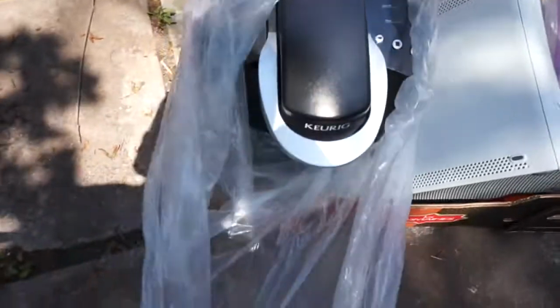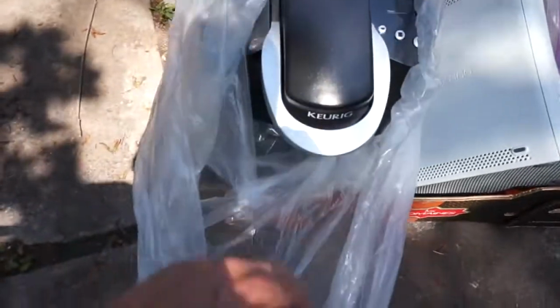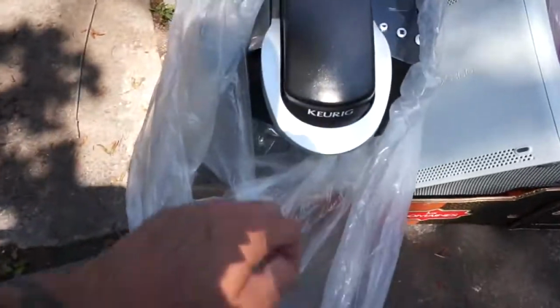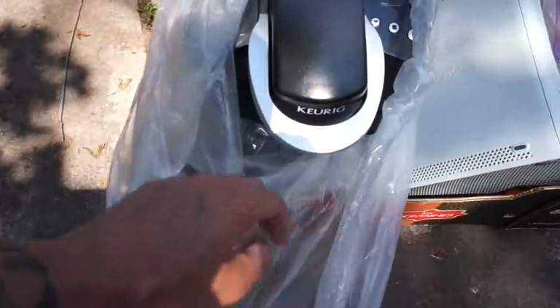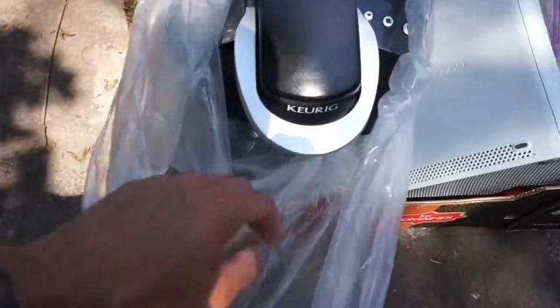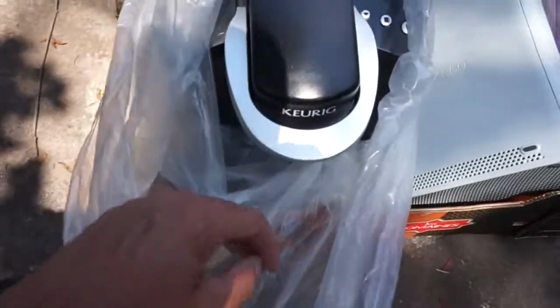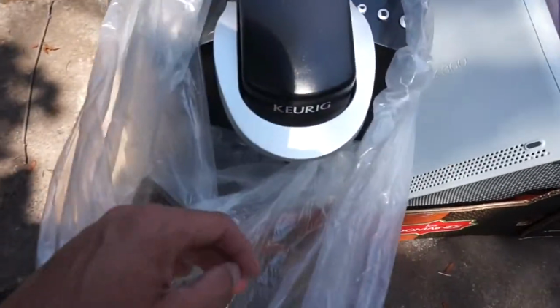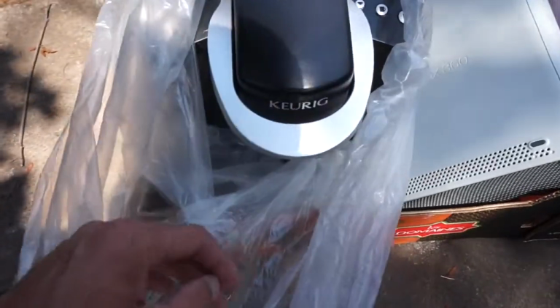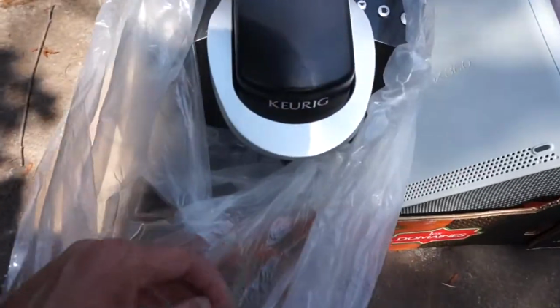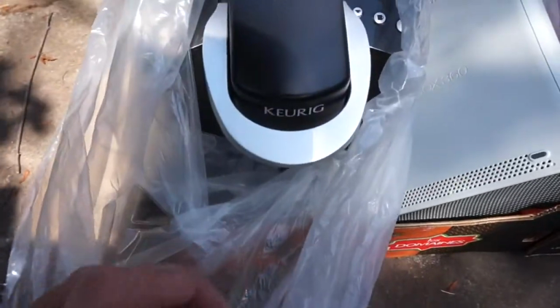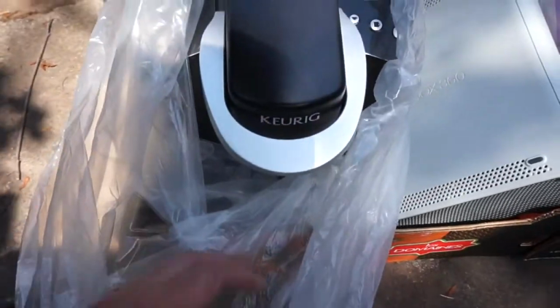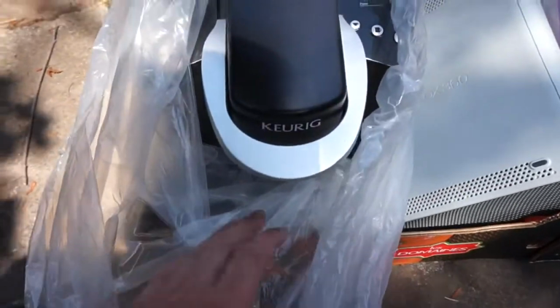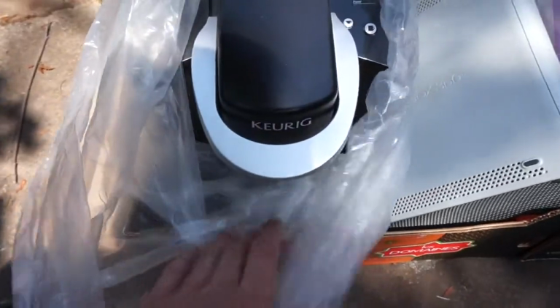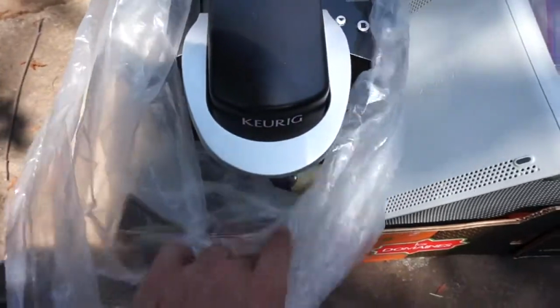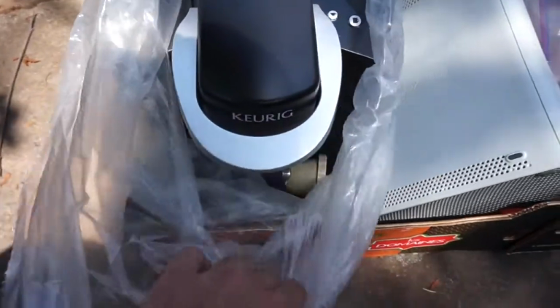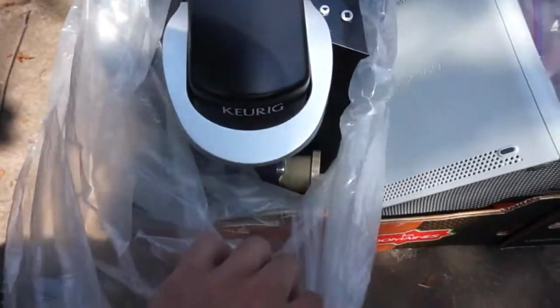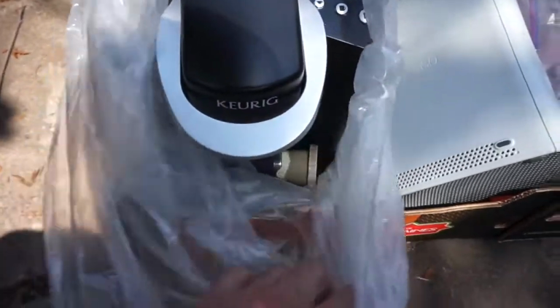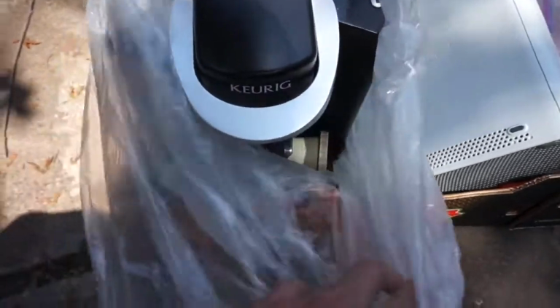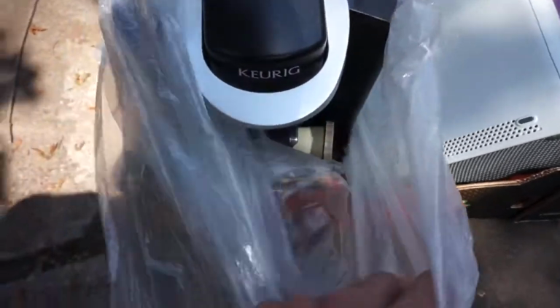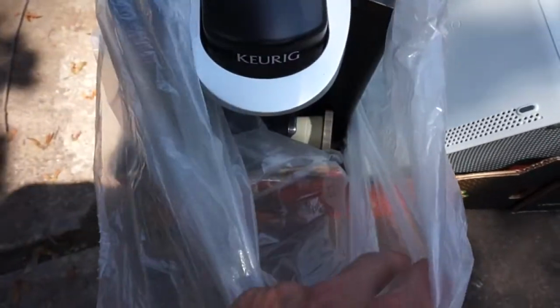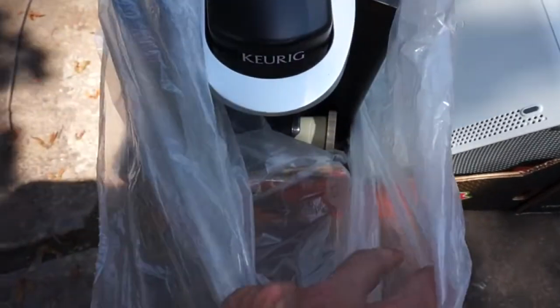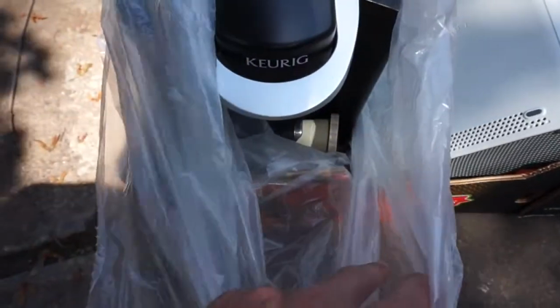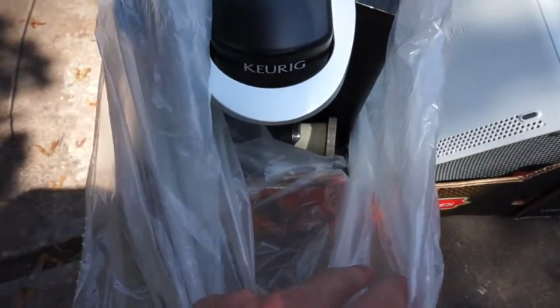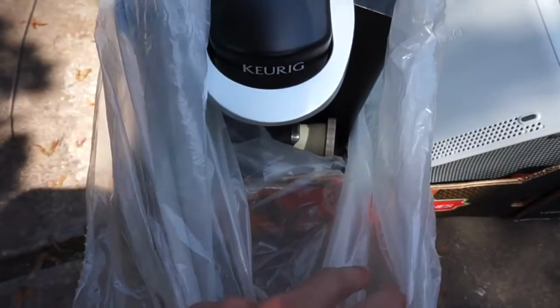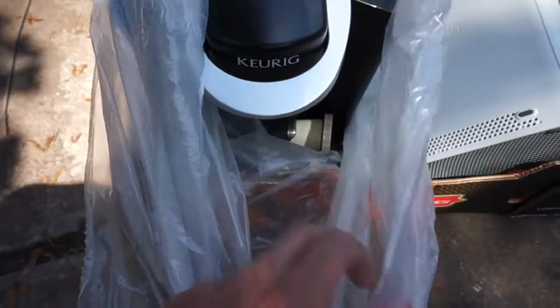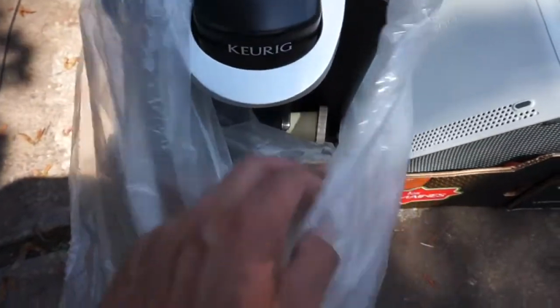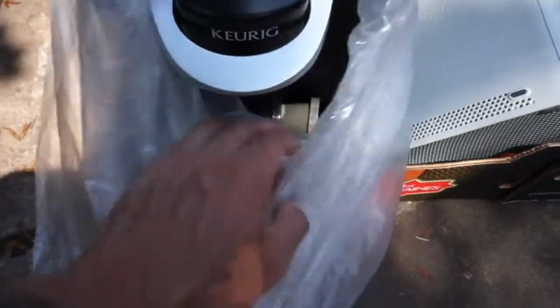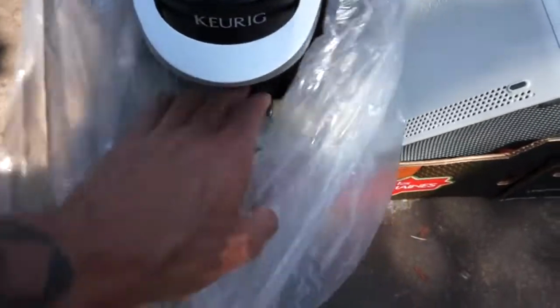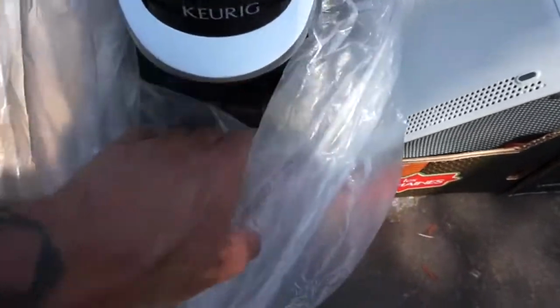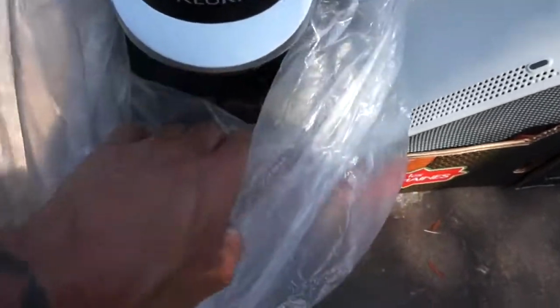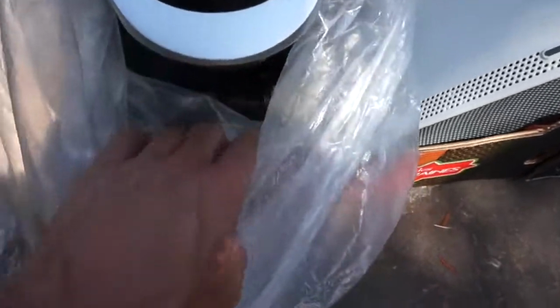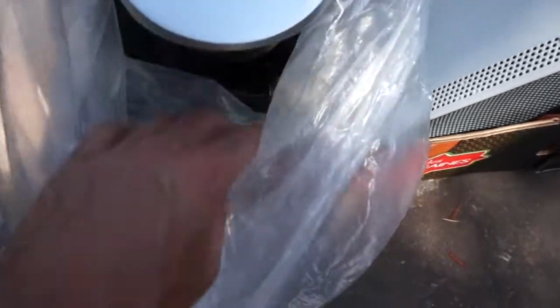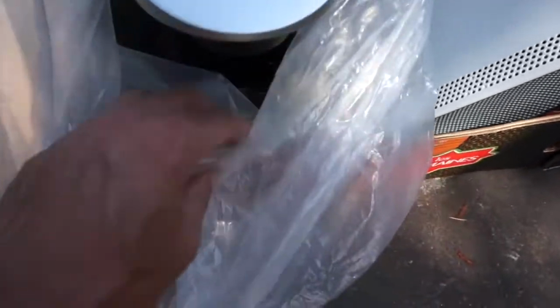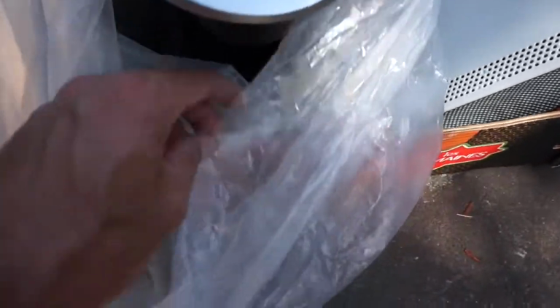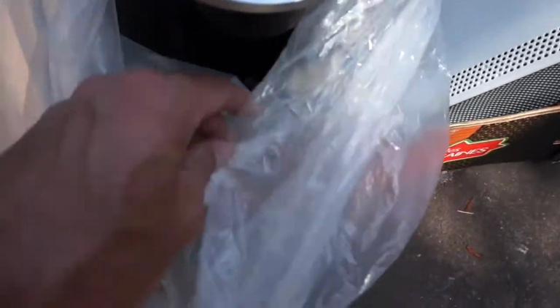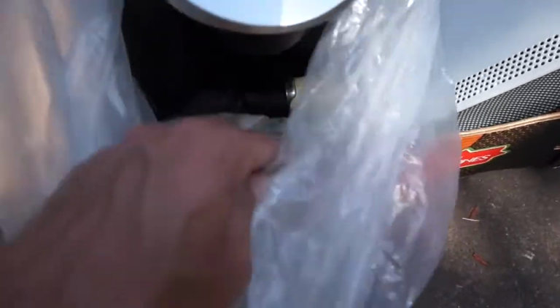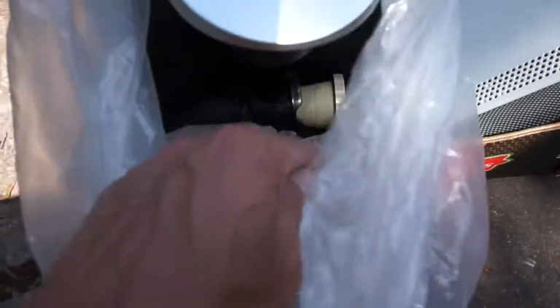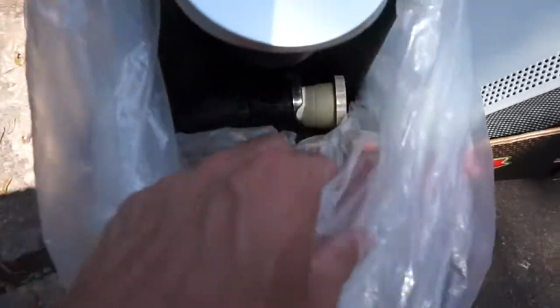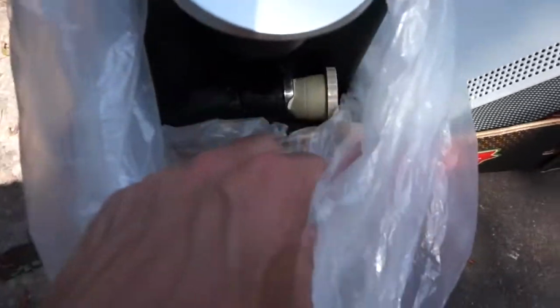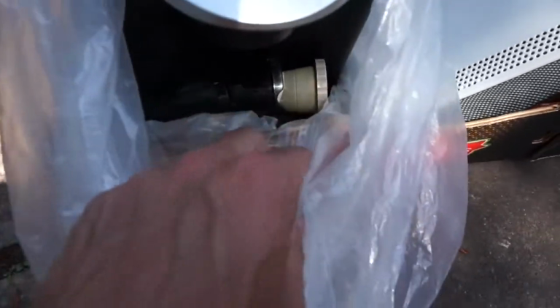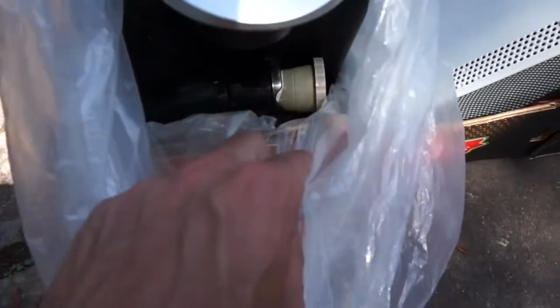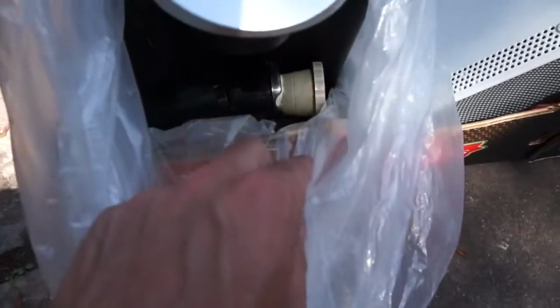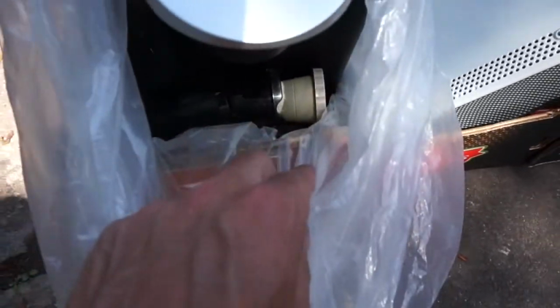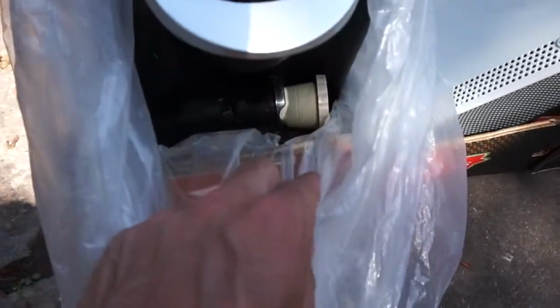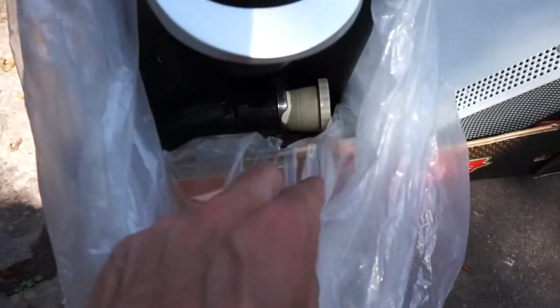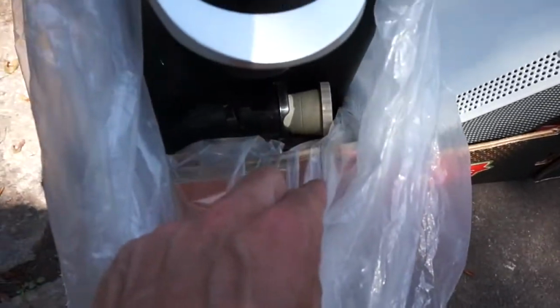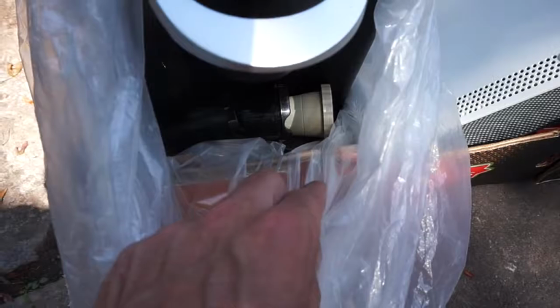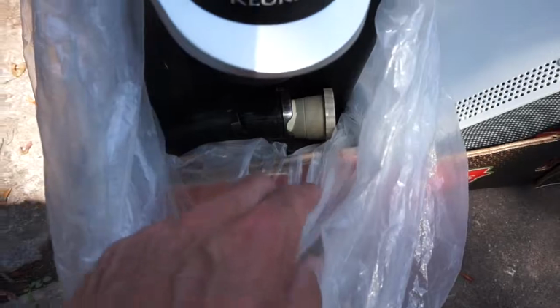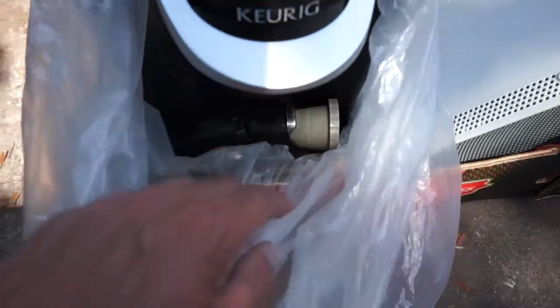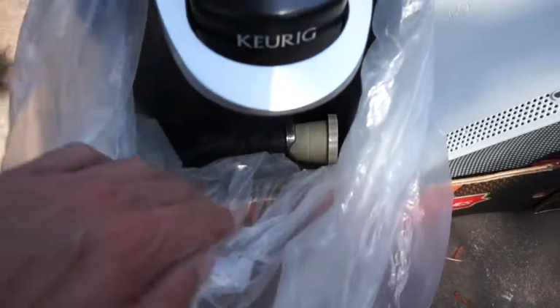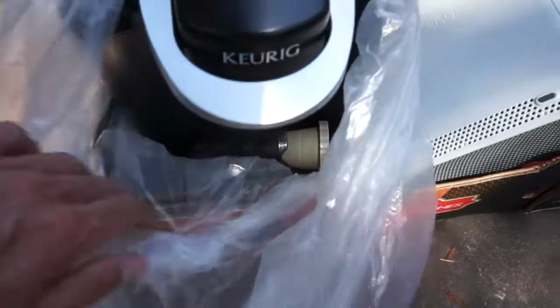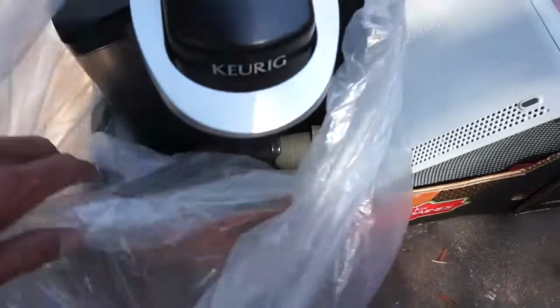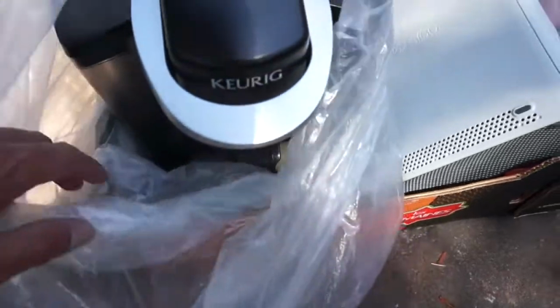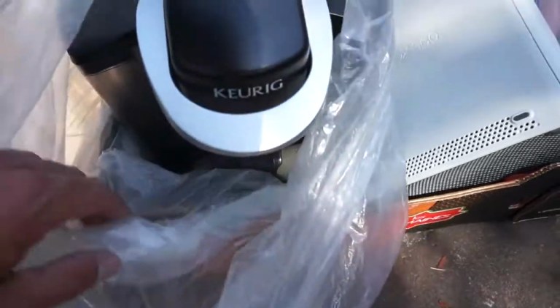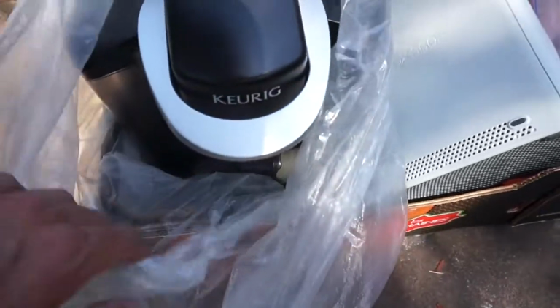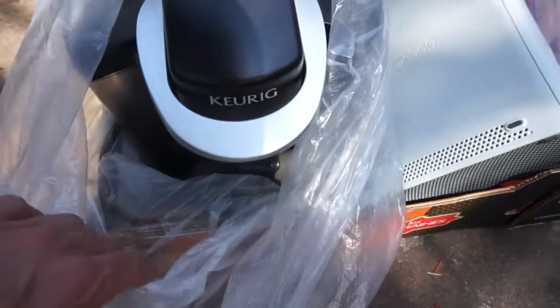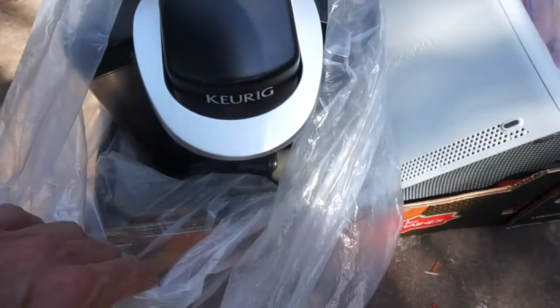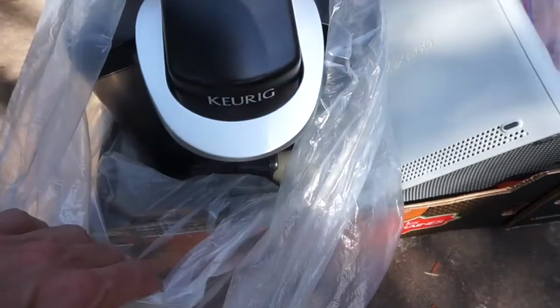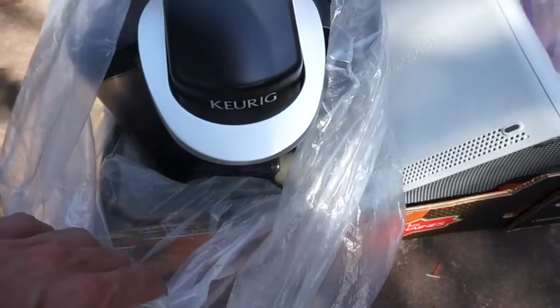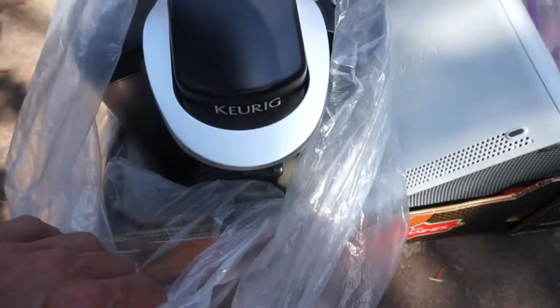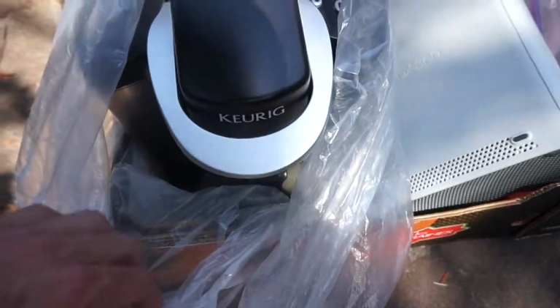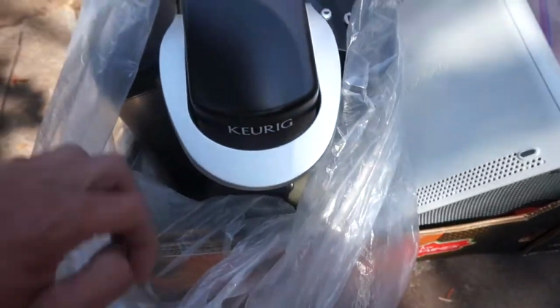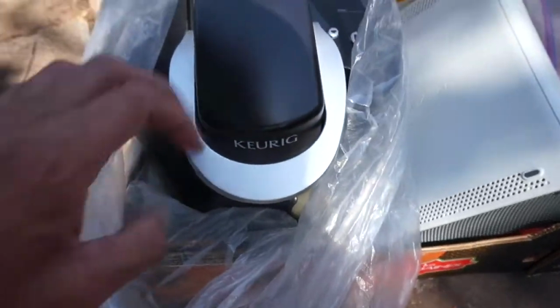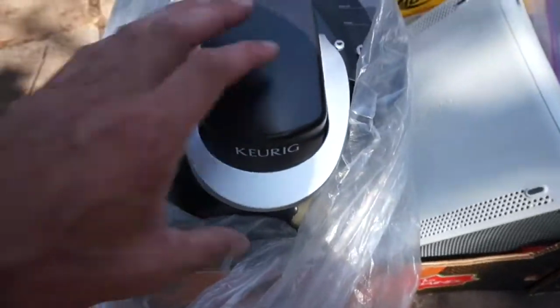I got the Keurig with a bunch of cups in there for five bucks.